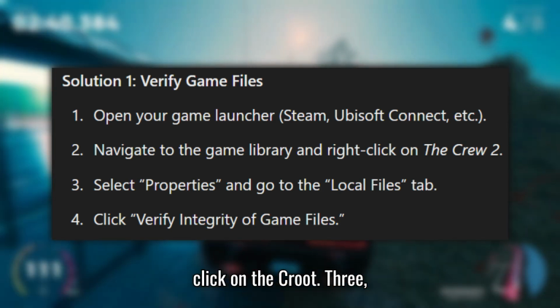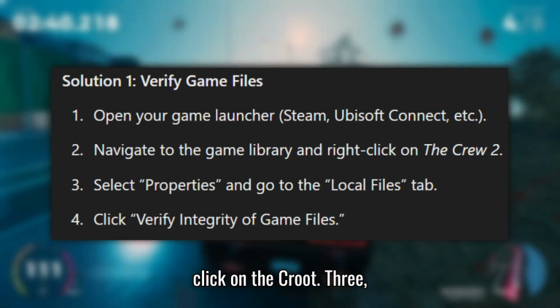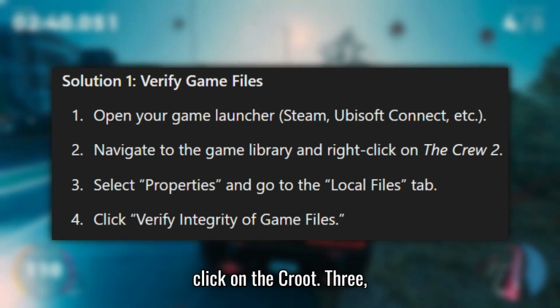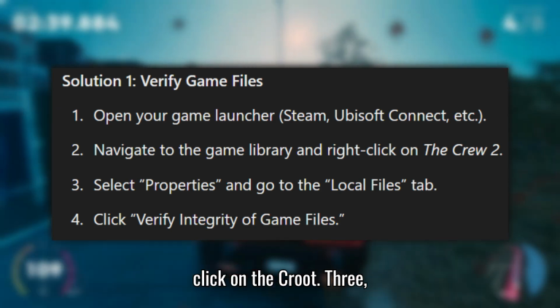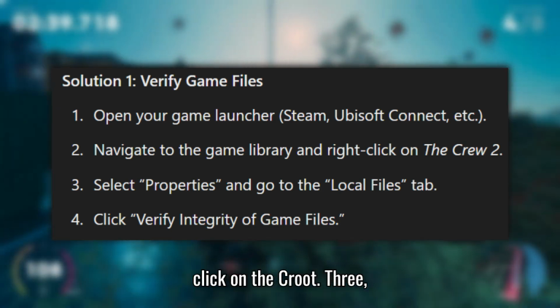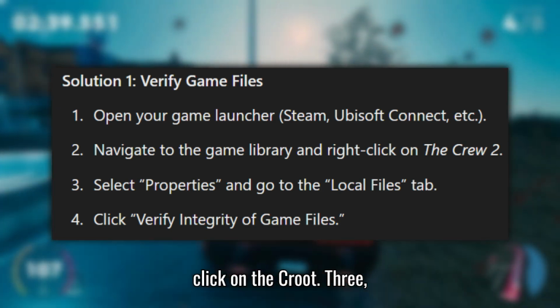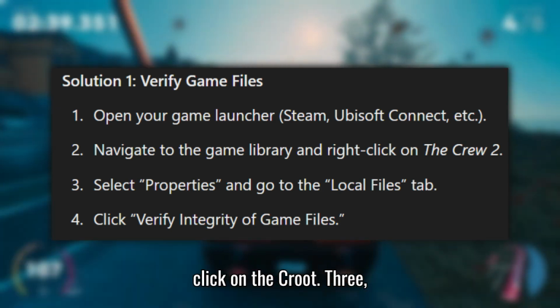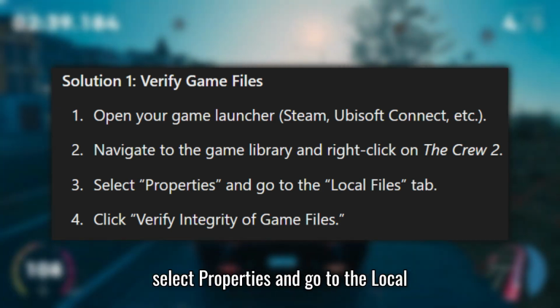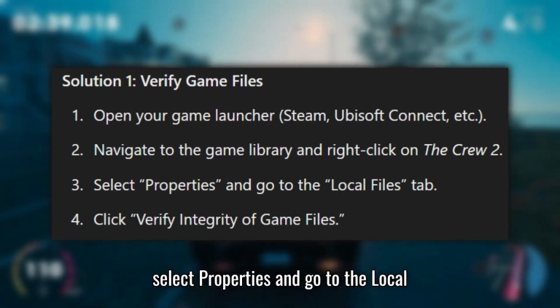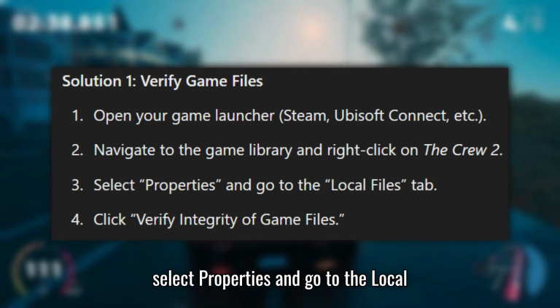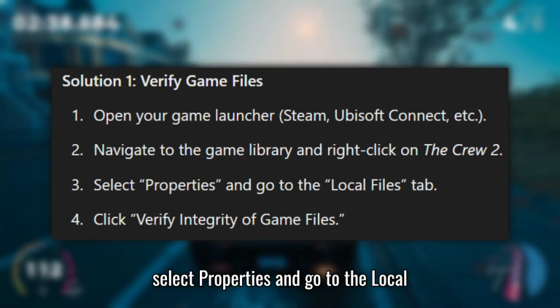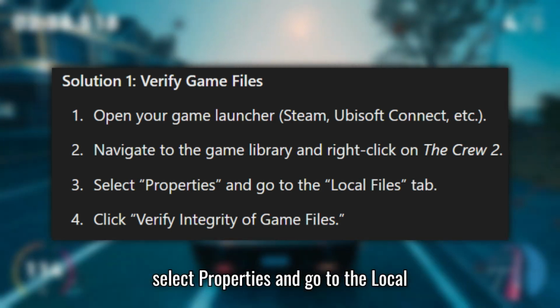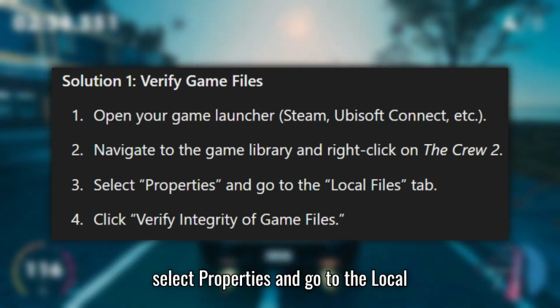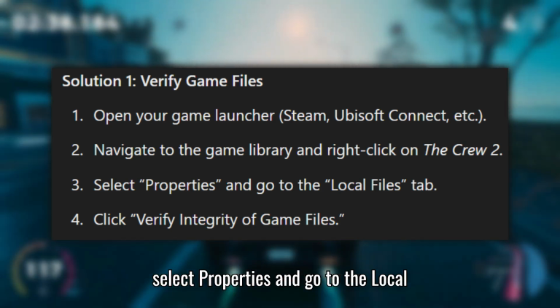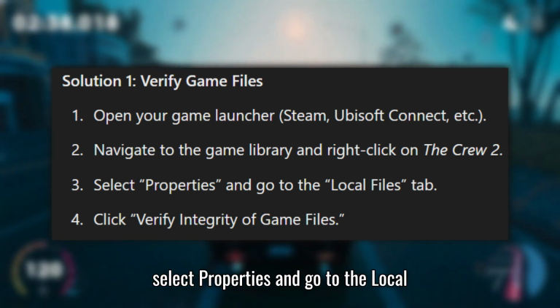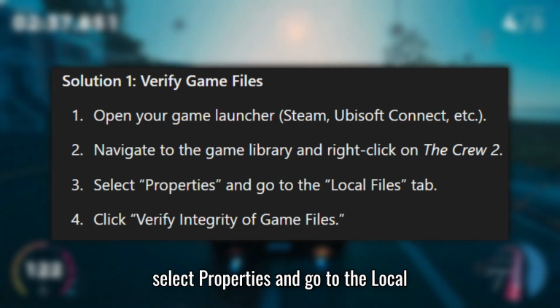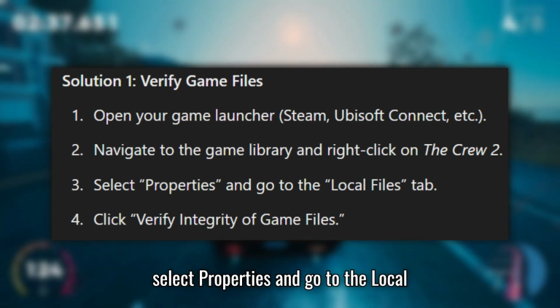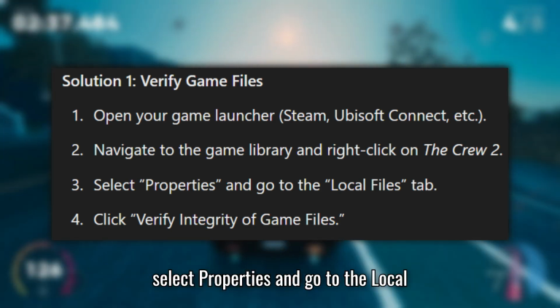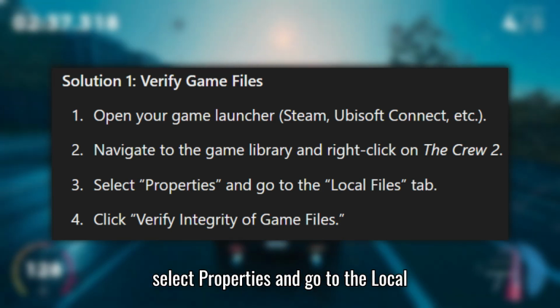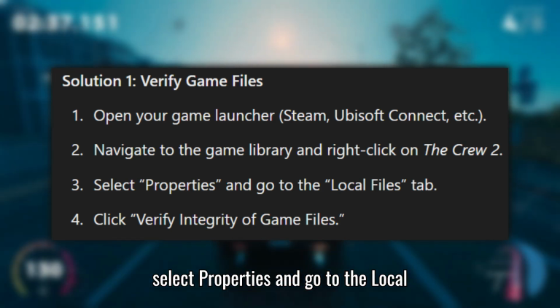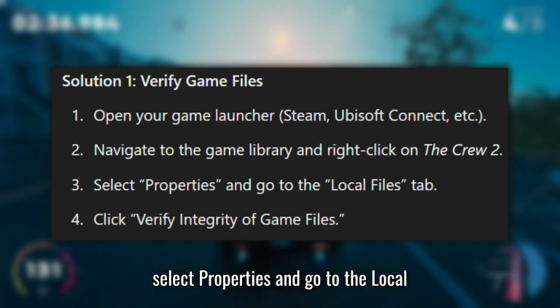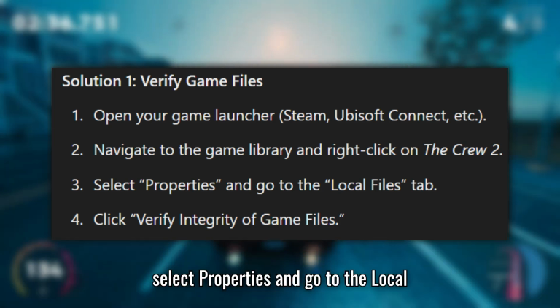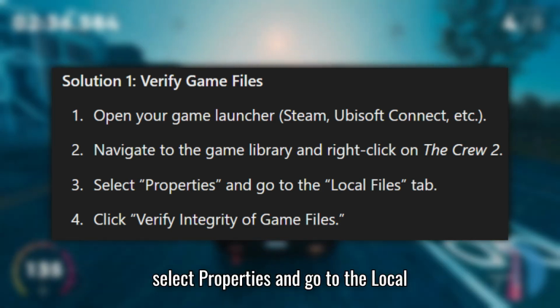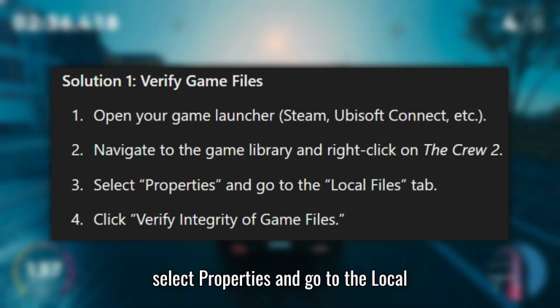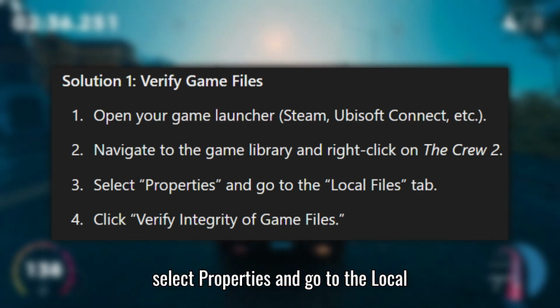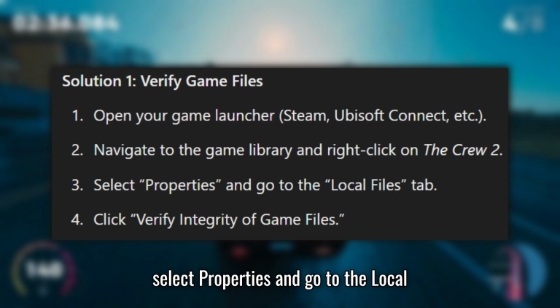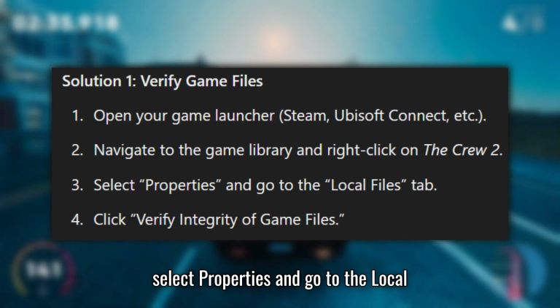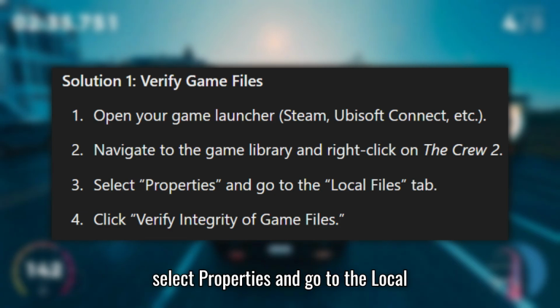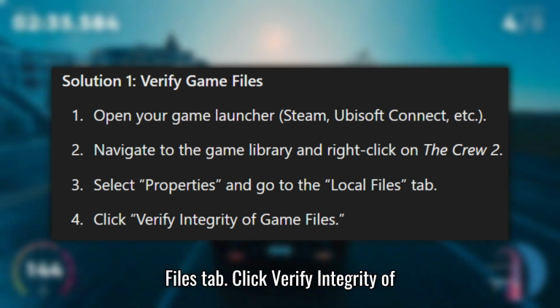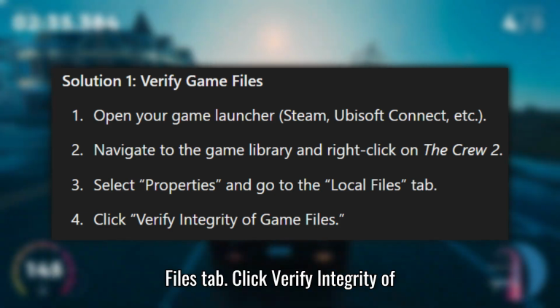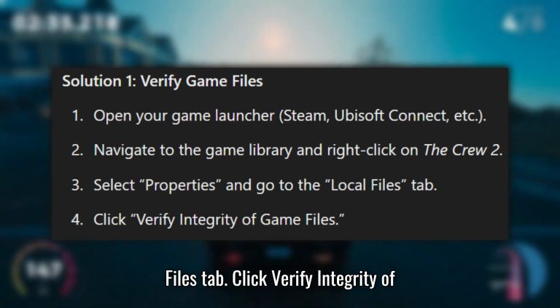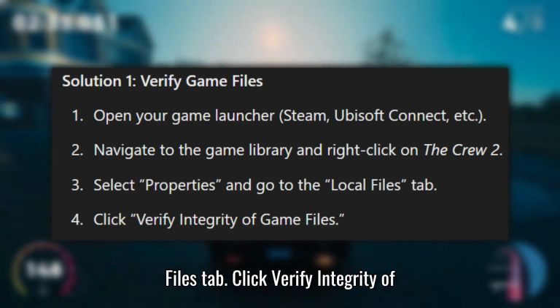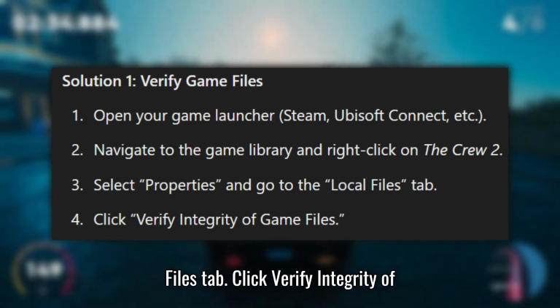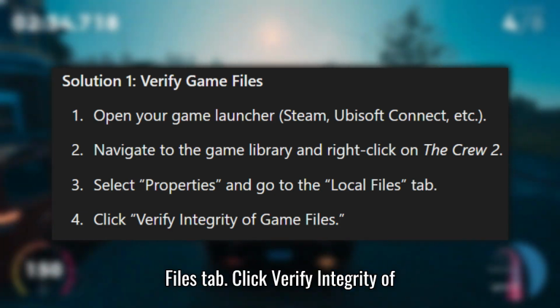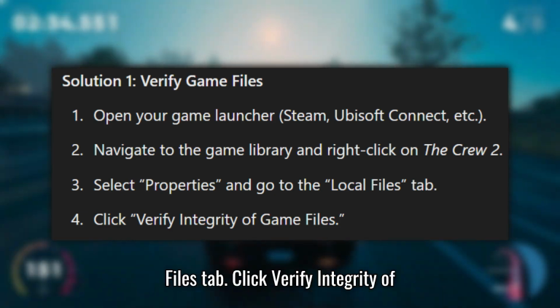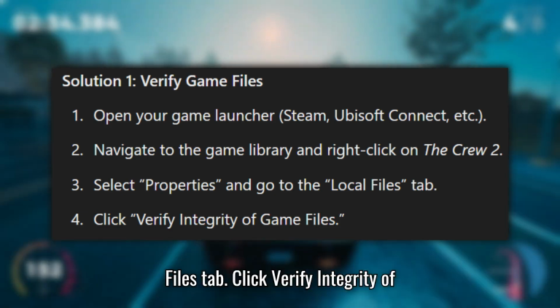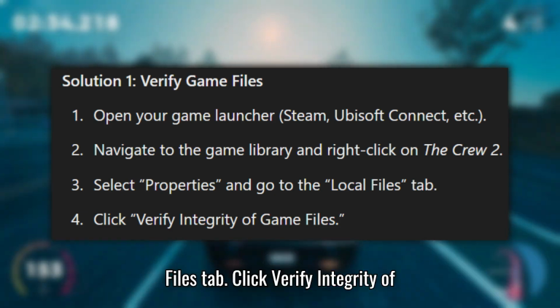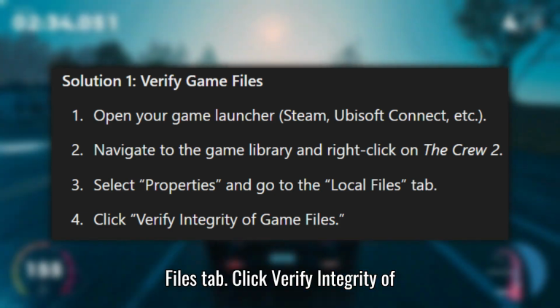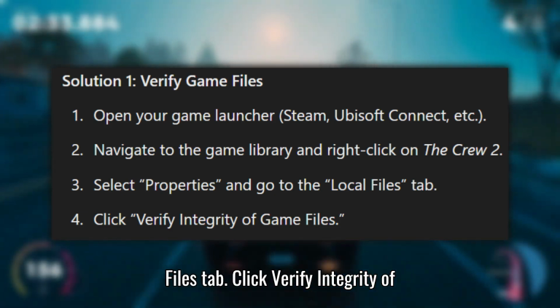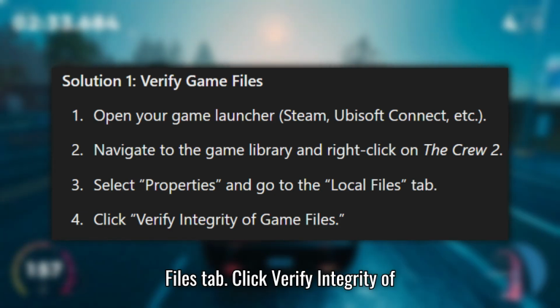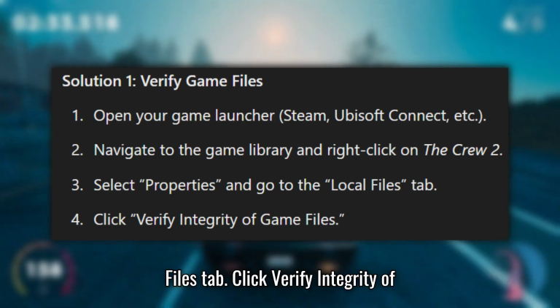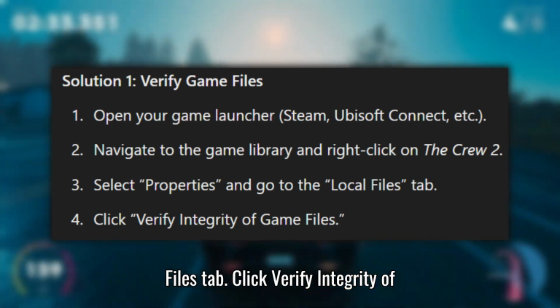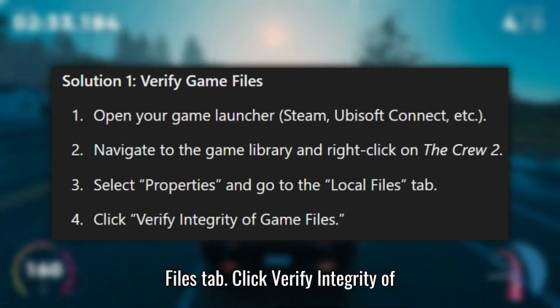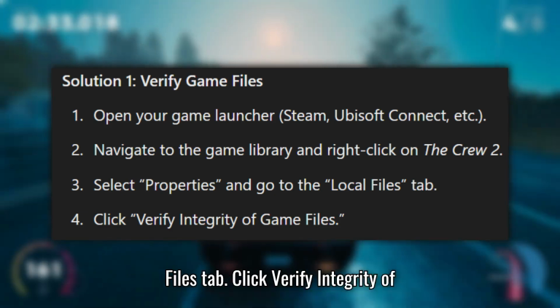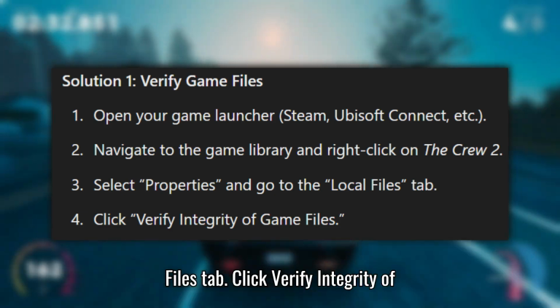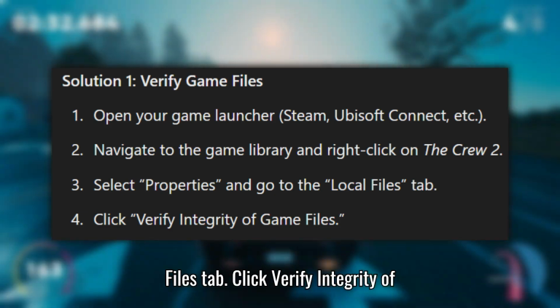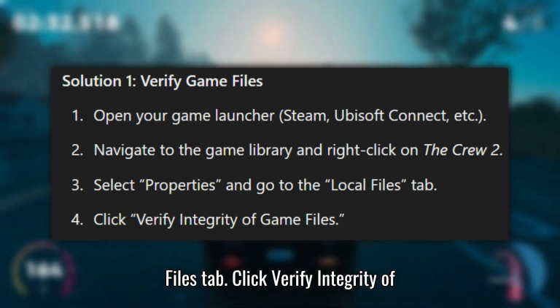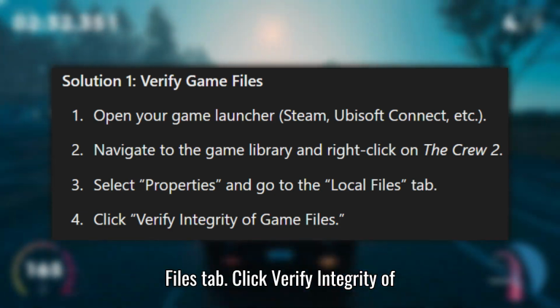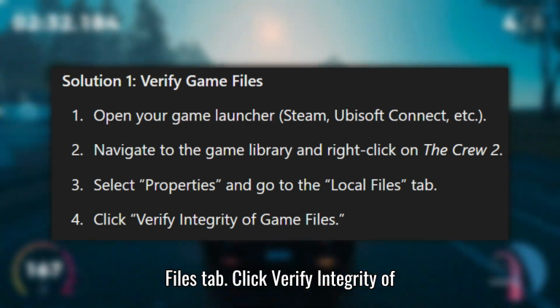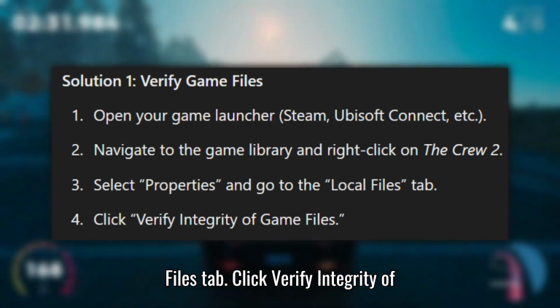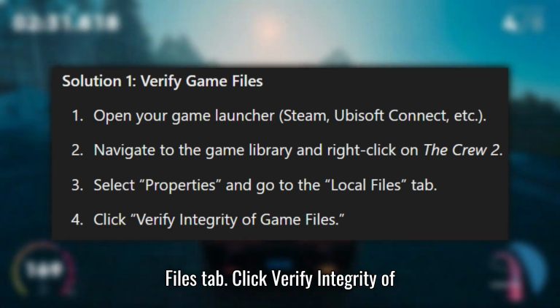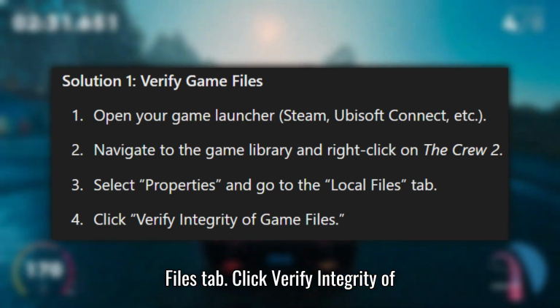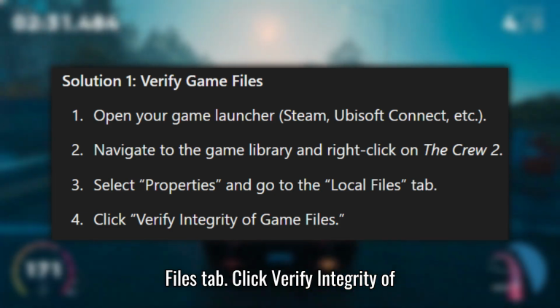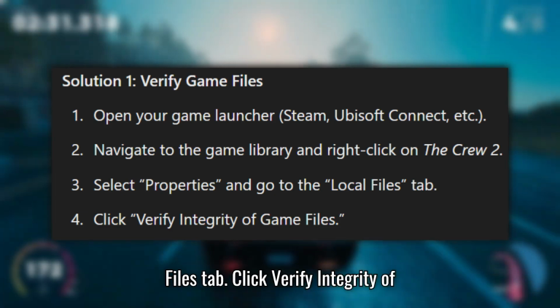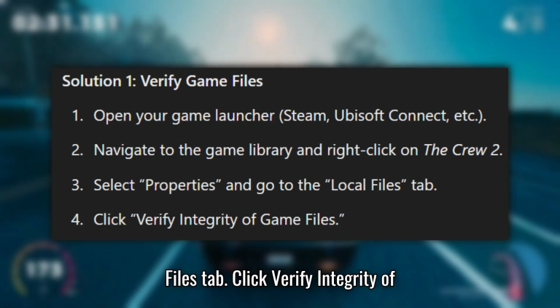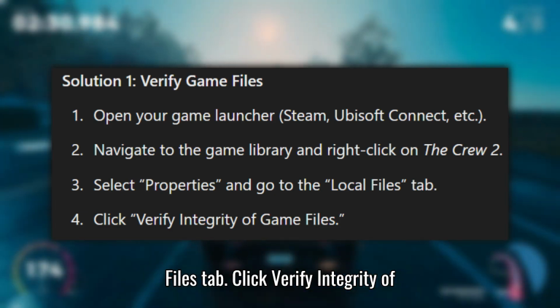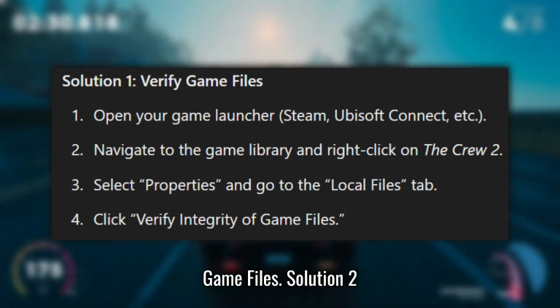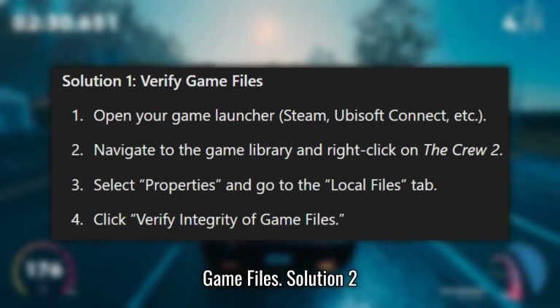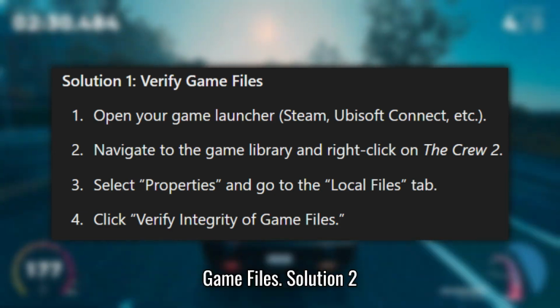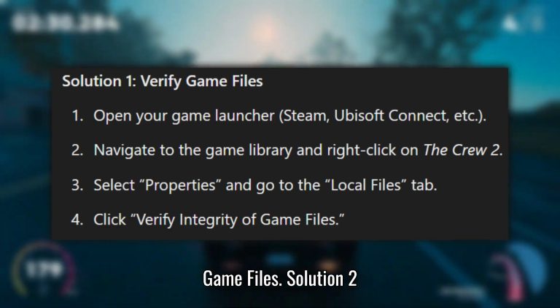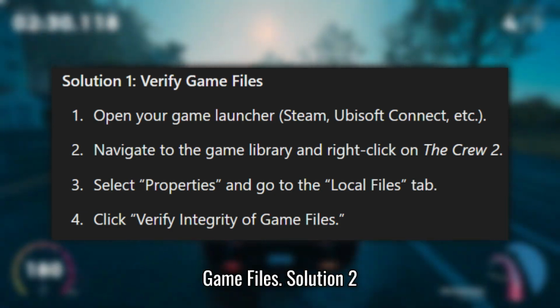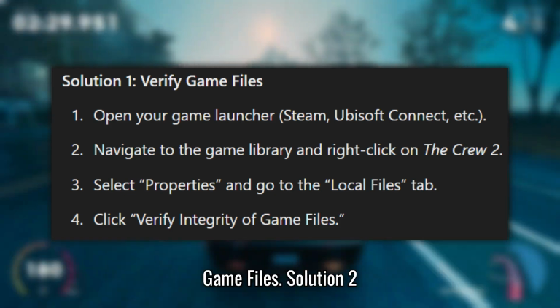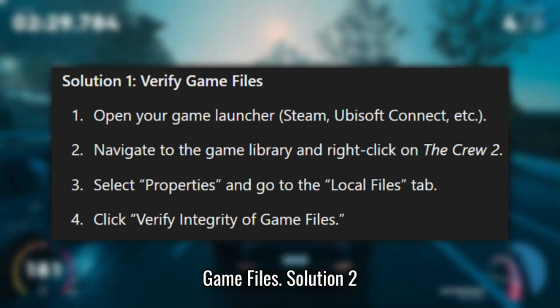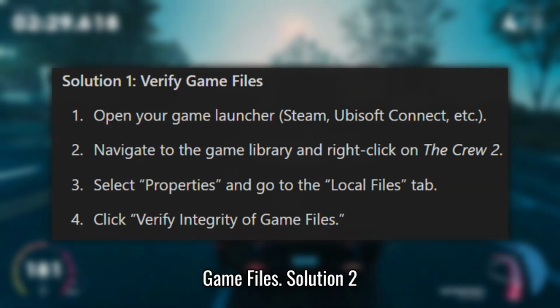3. Select Properties and go to the Local Files tab. 4. Click Verify Integrity of Game Files.